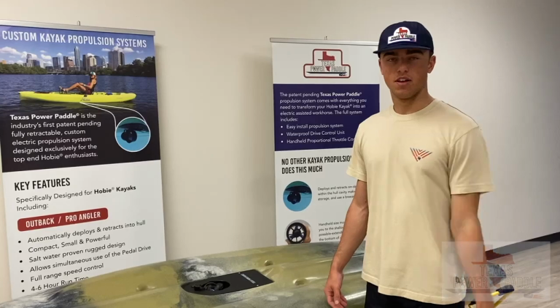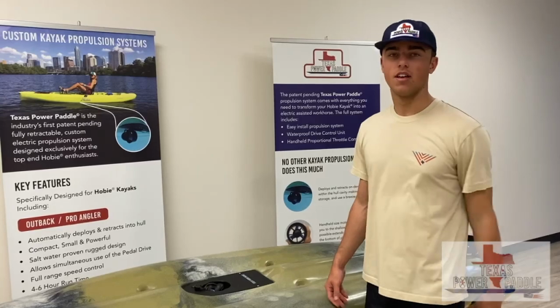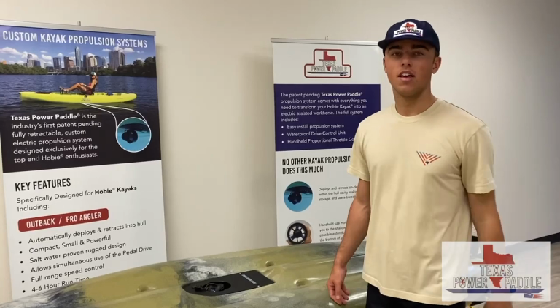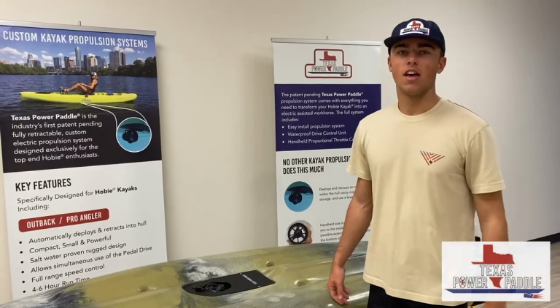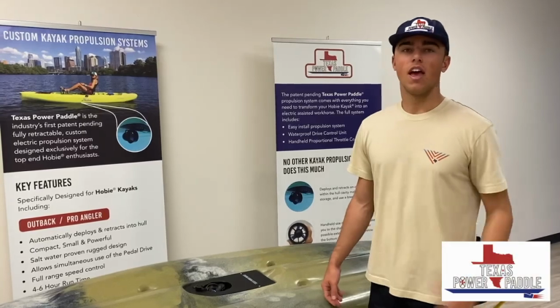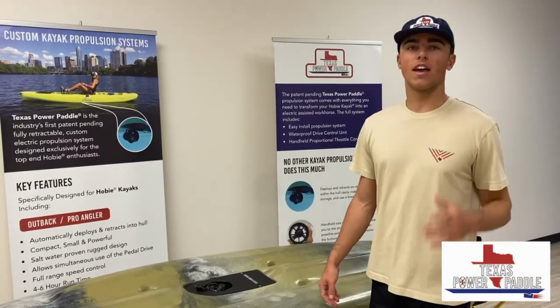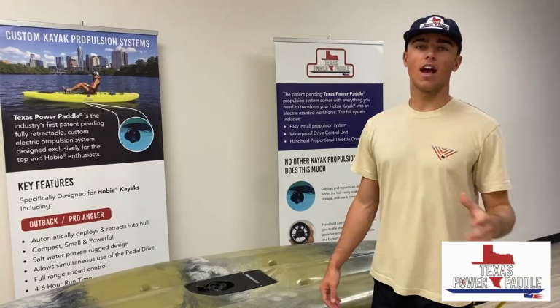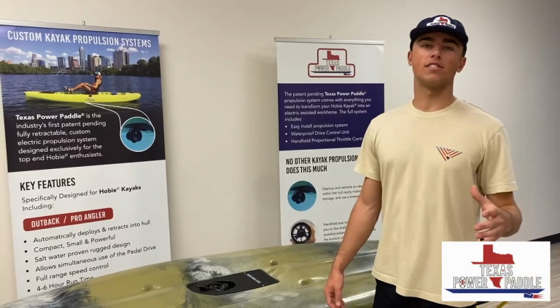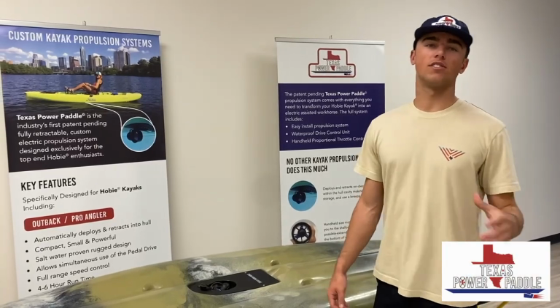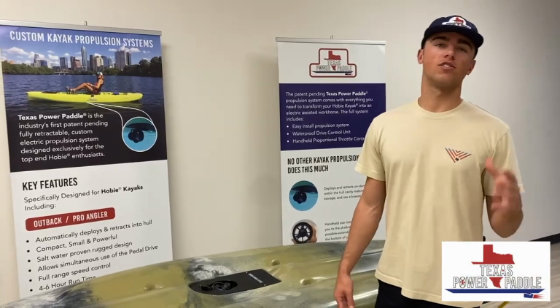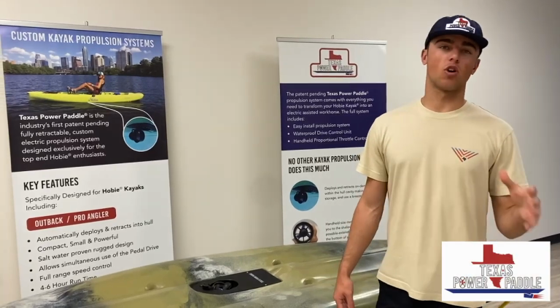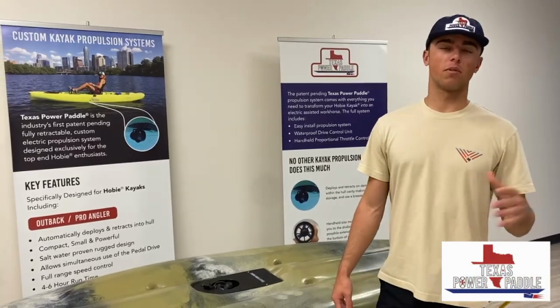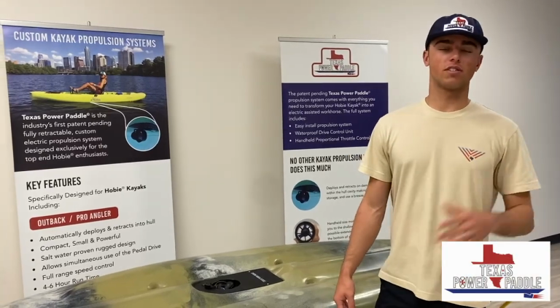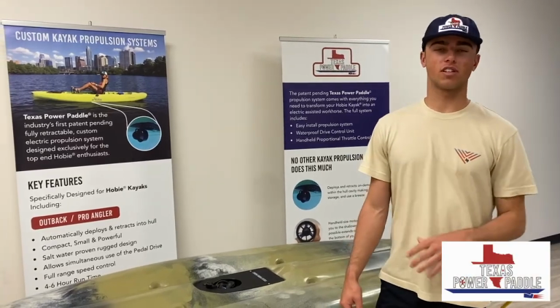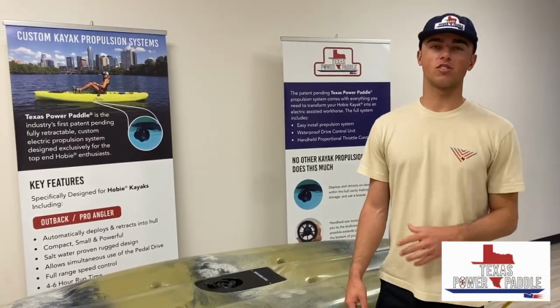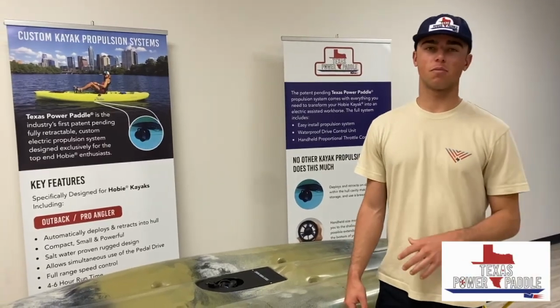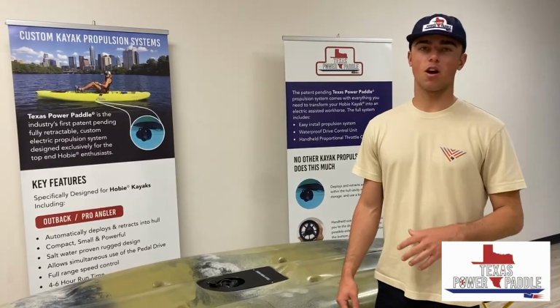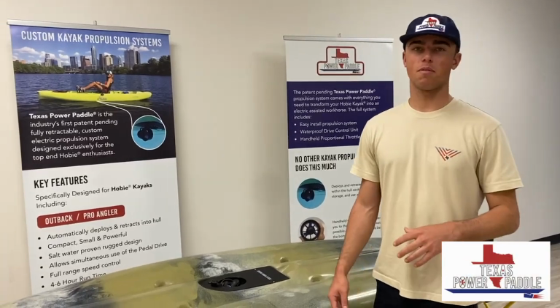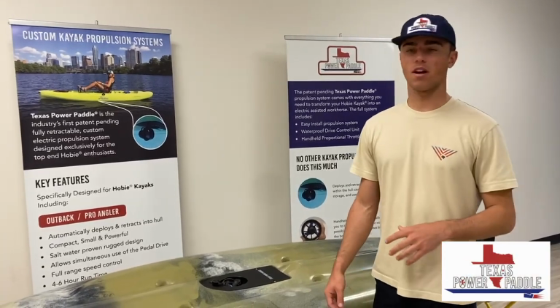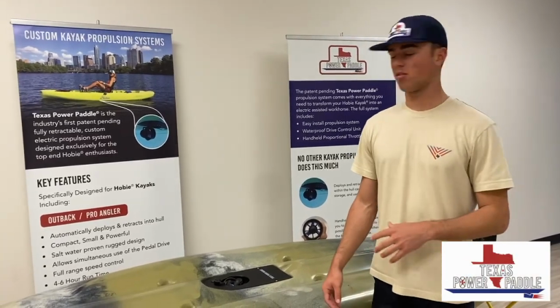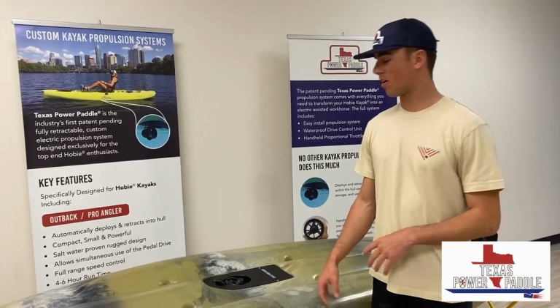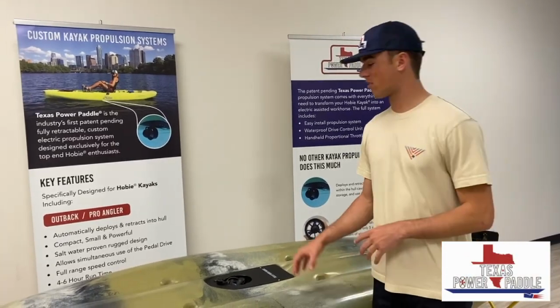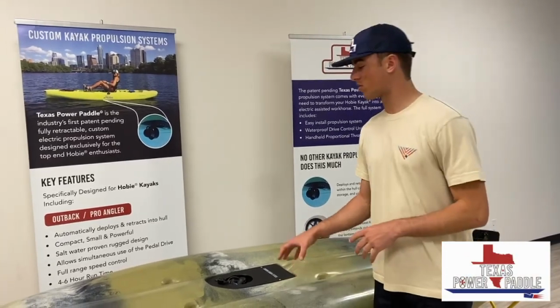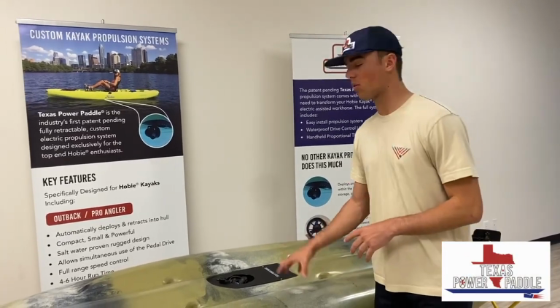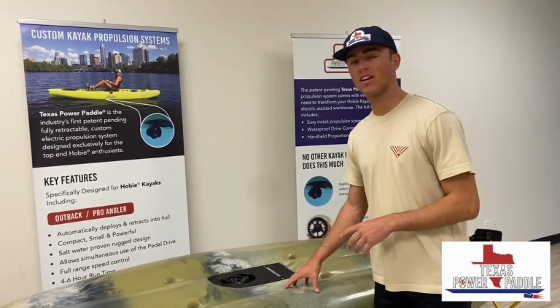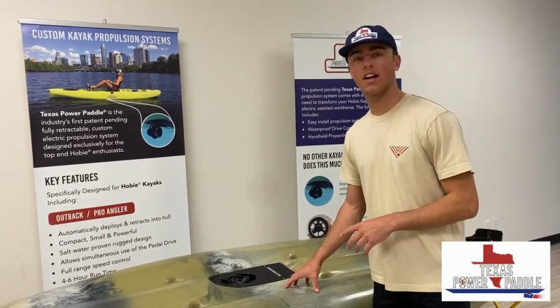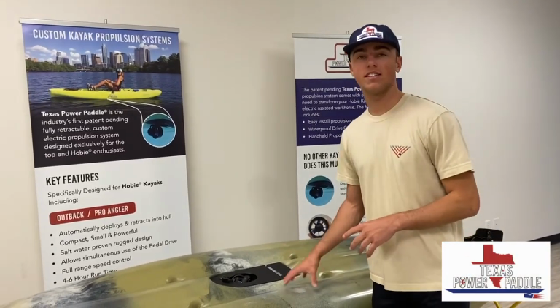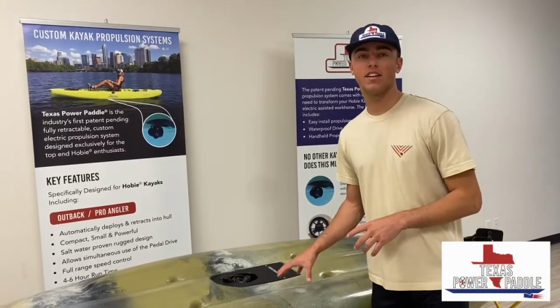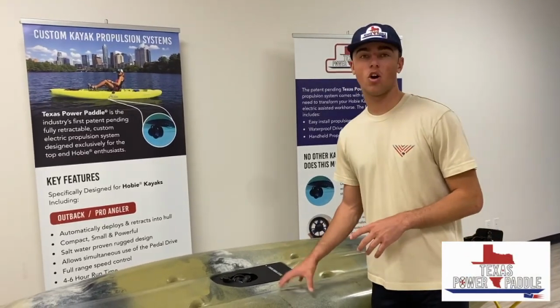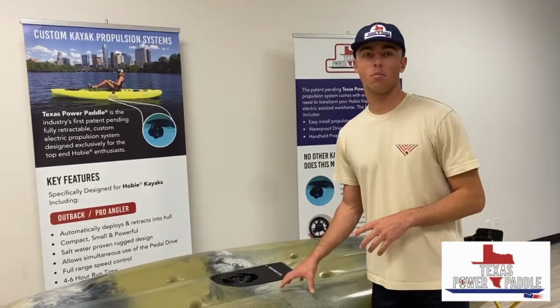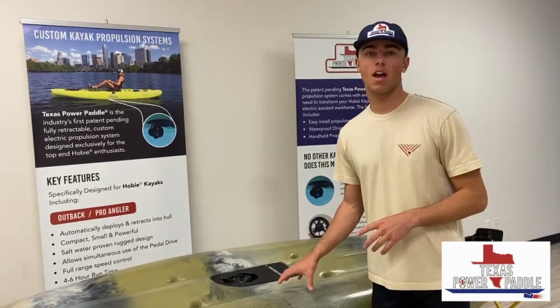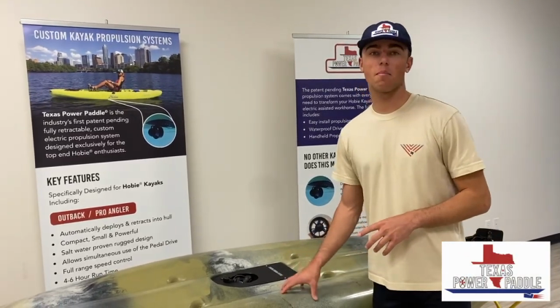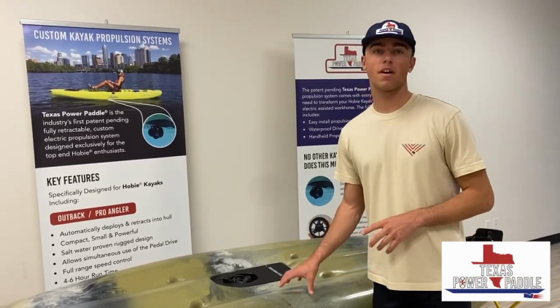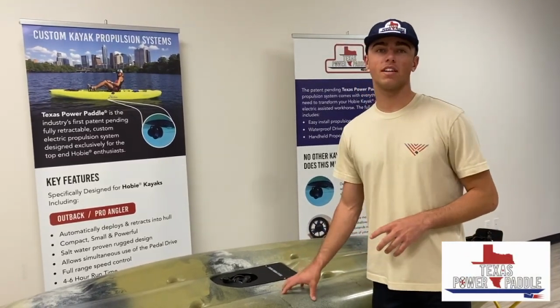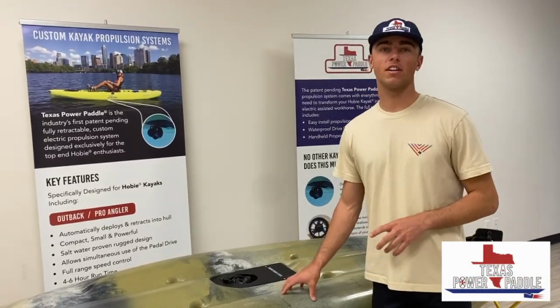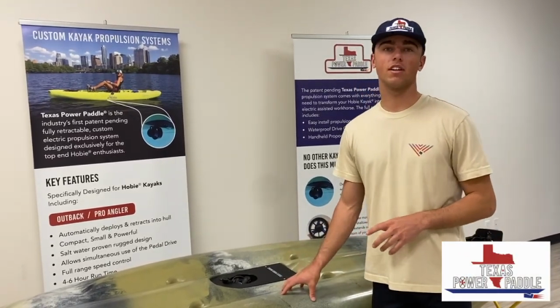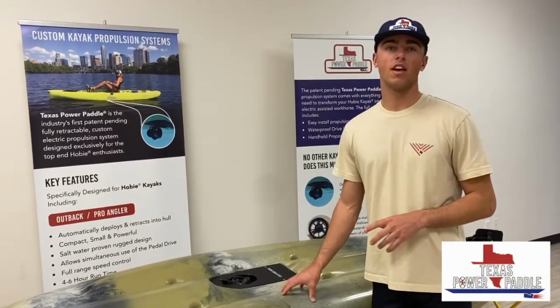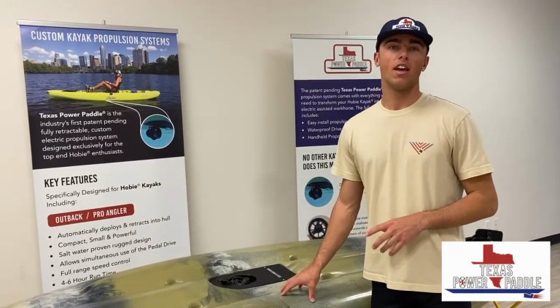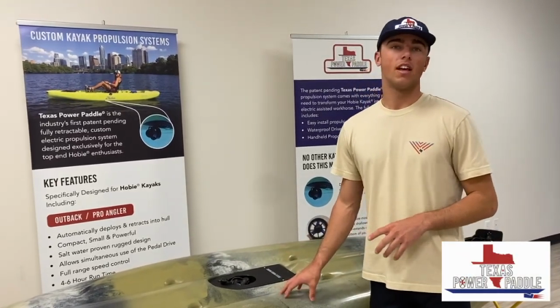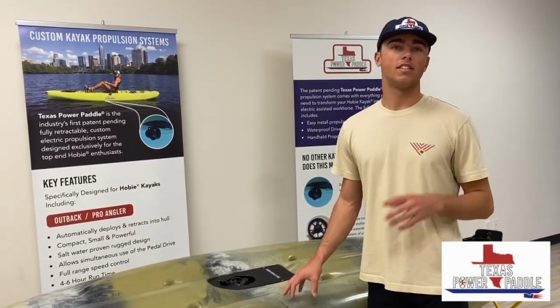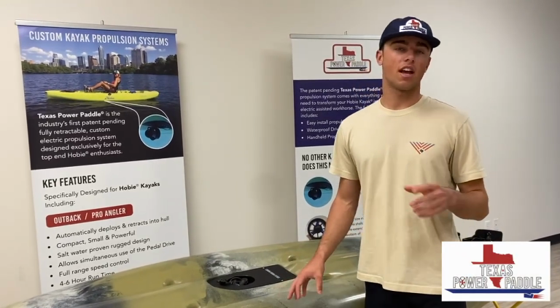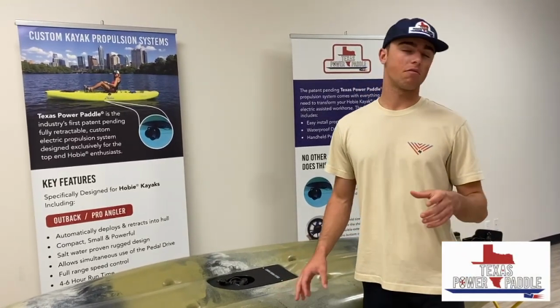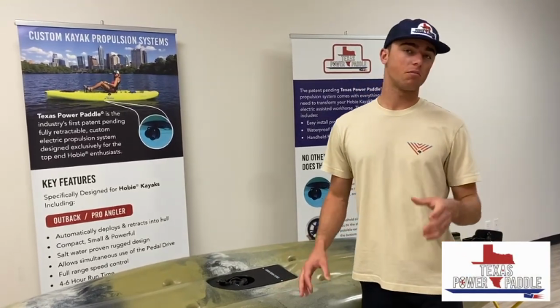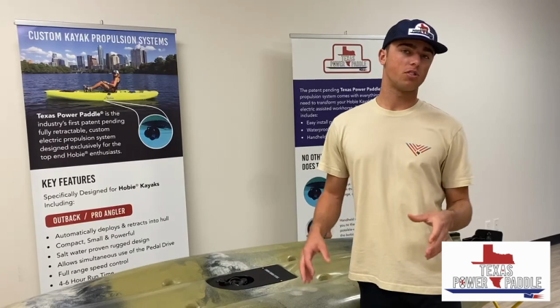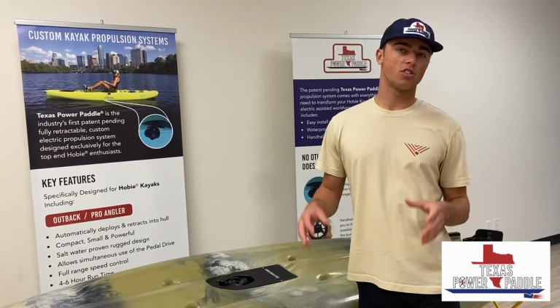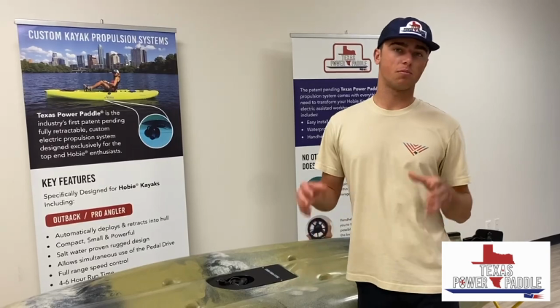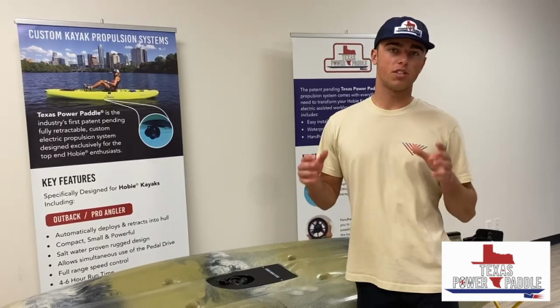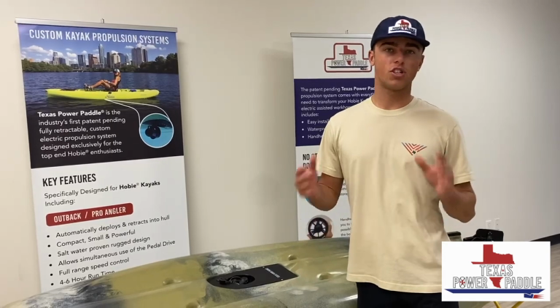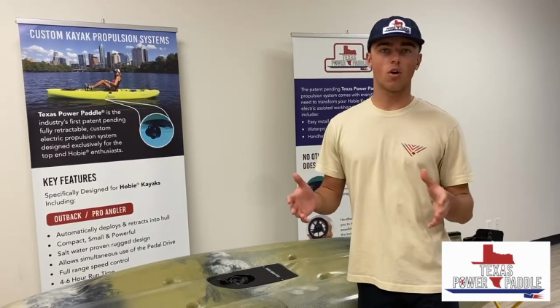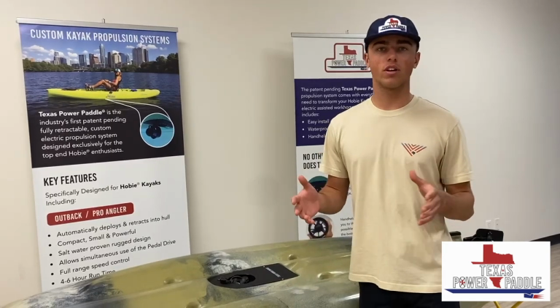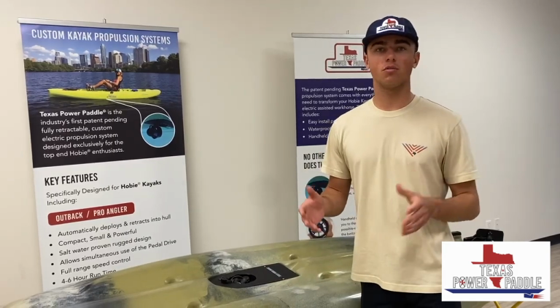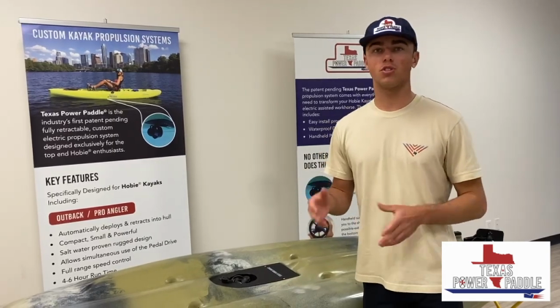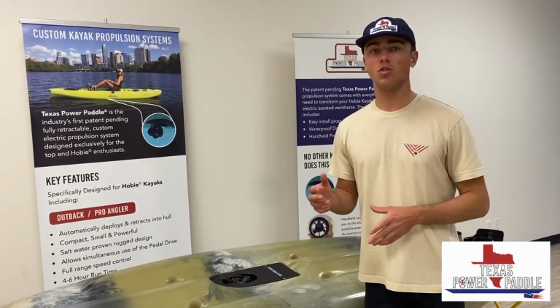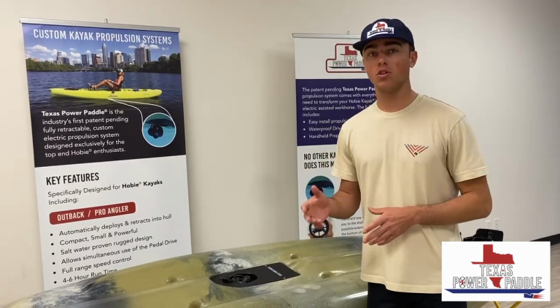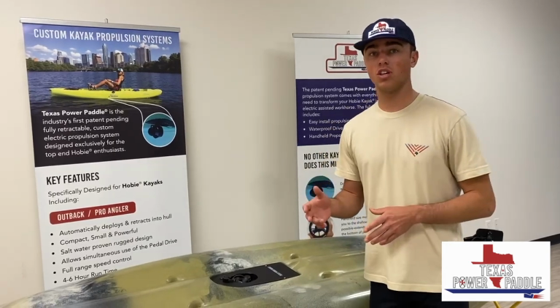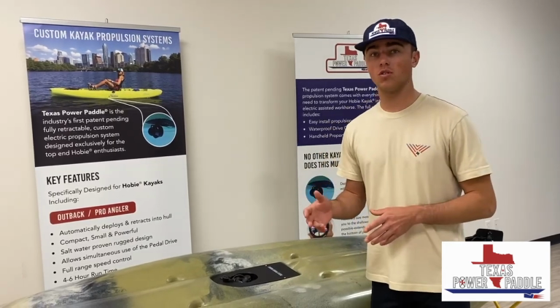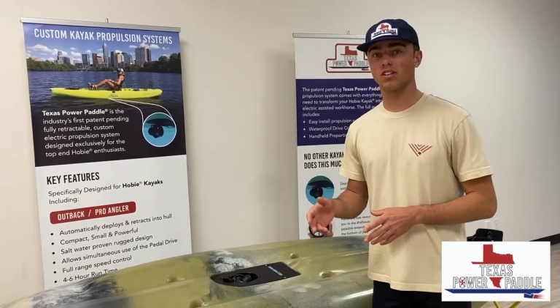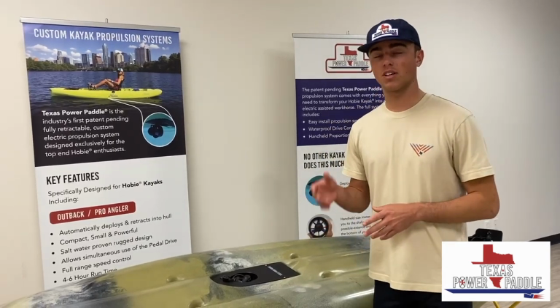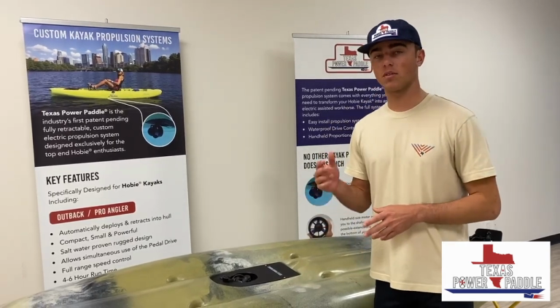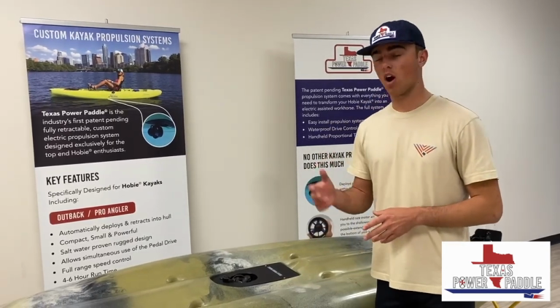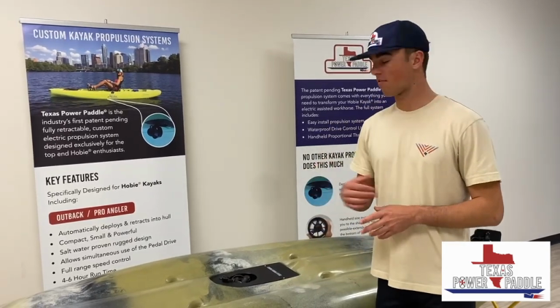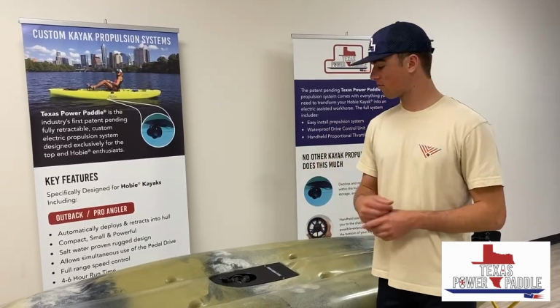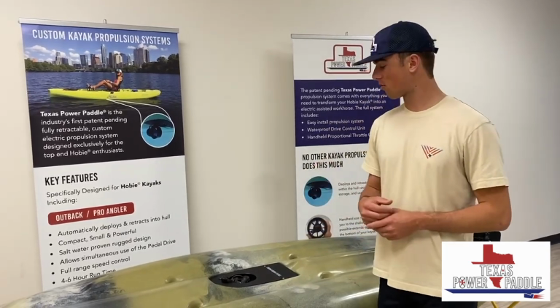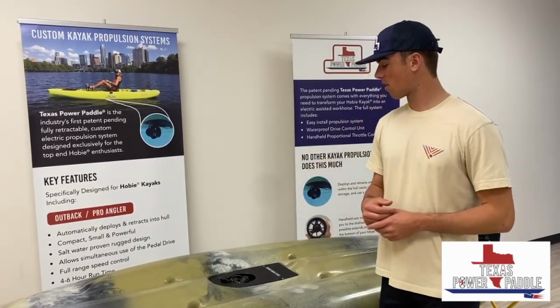Hey guys, this is Colby with Texas Power Paddle. We have a 2019 Colby Outback here and today I'm just be showing you two of the units that we offer for it.